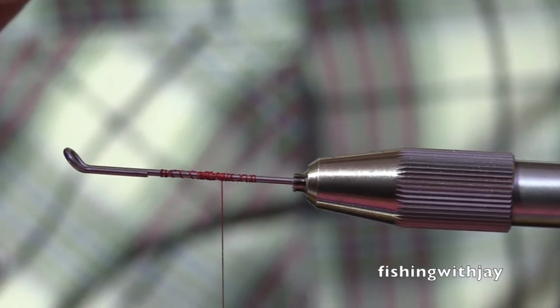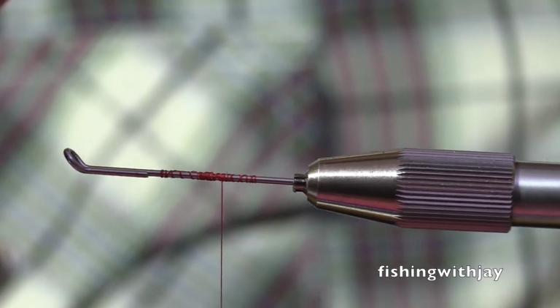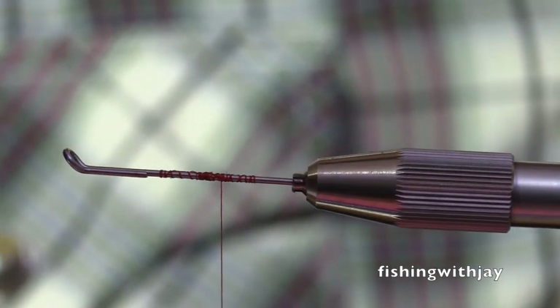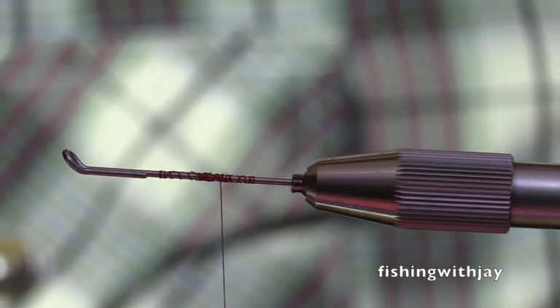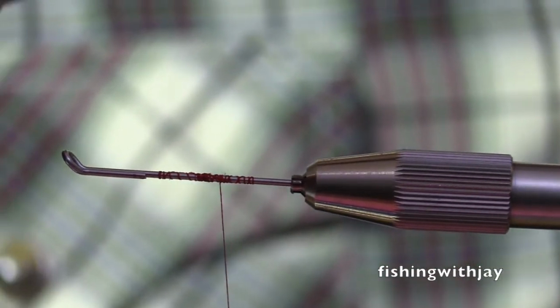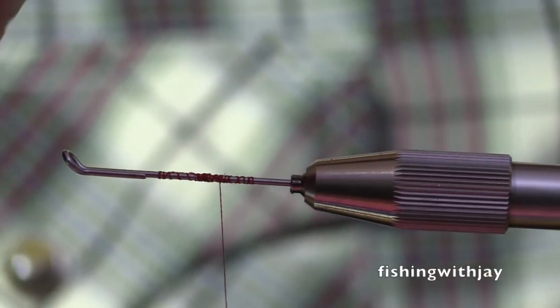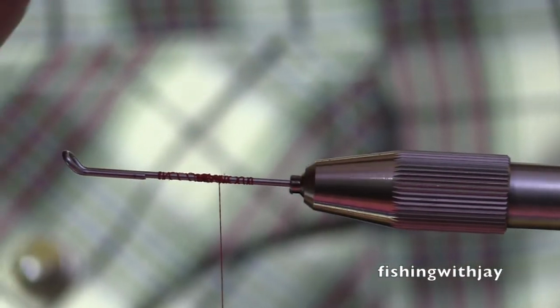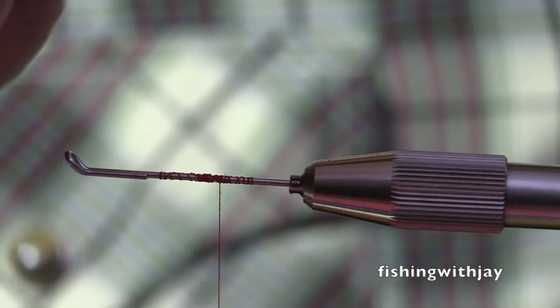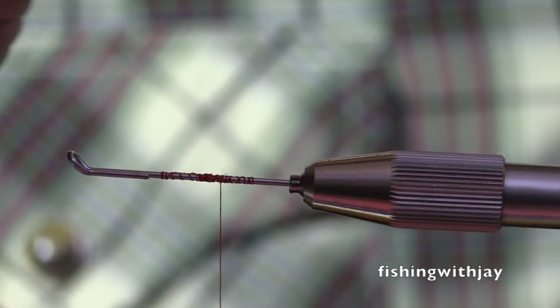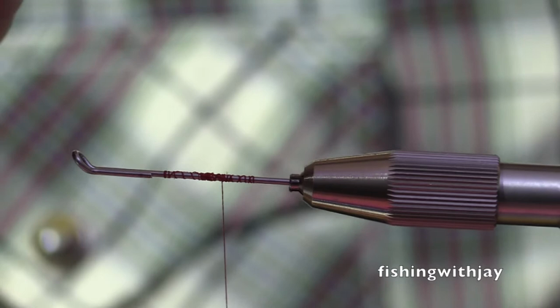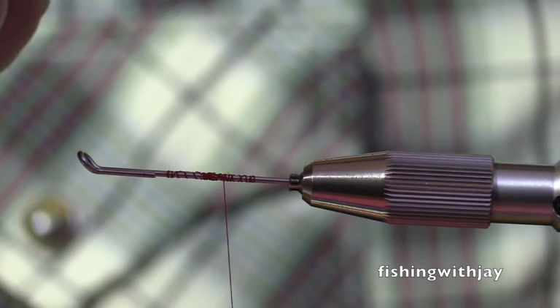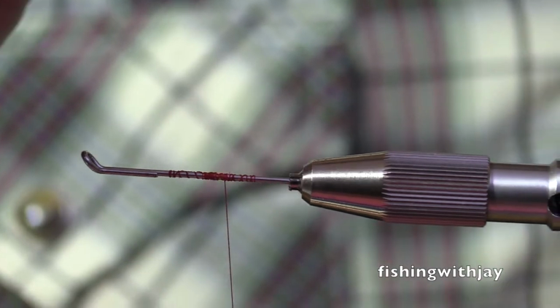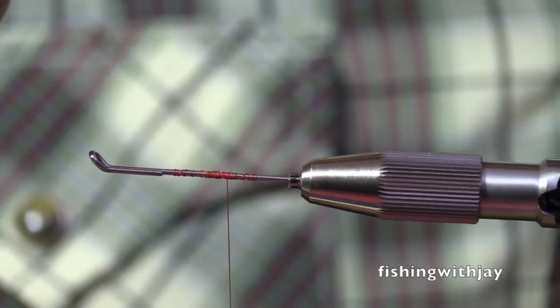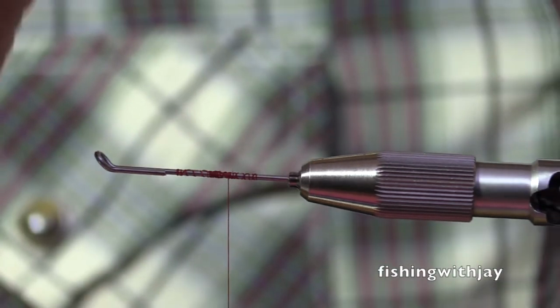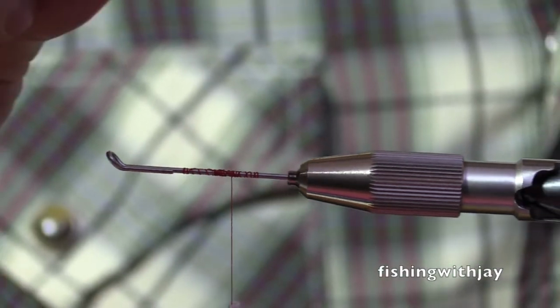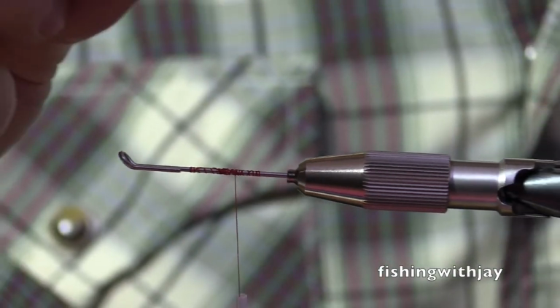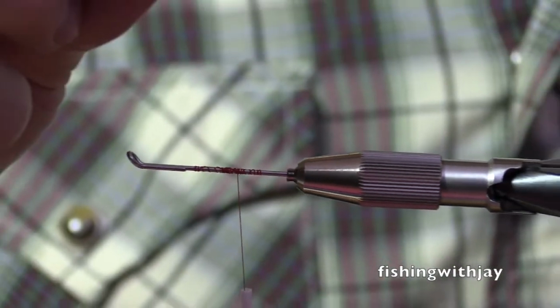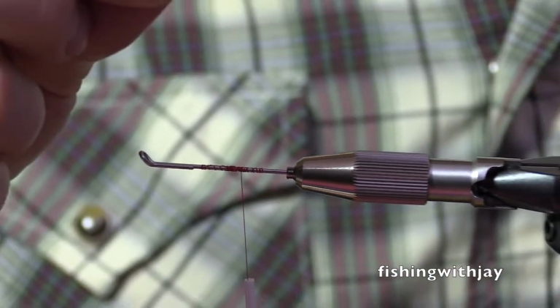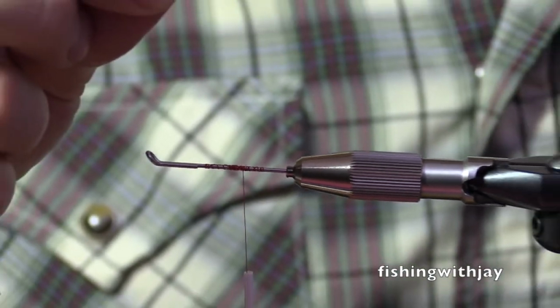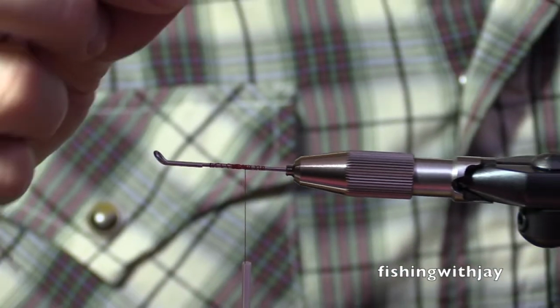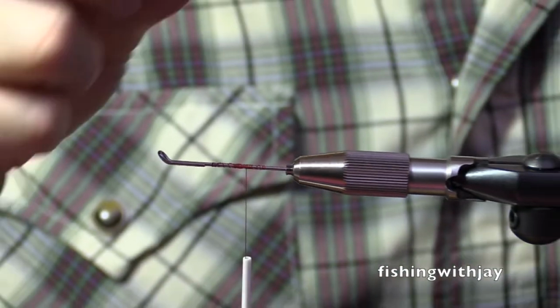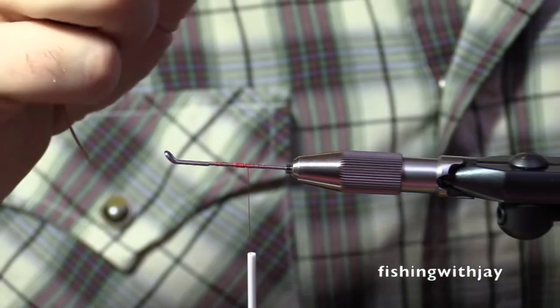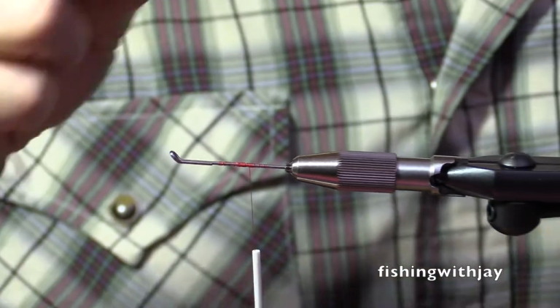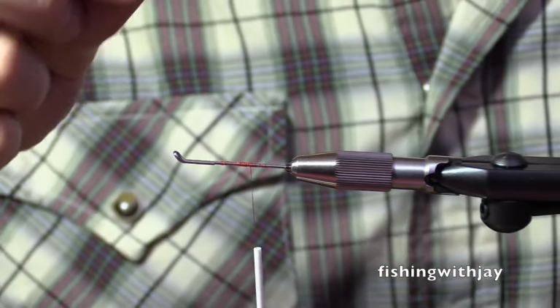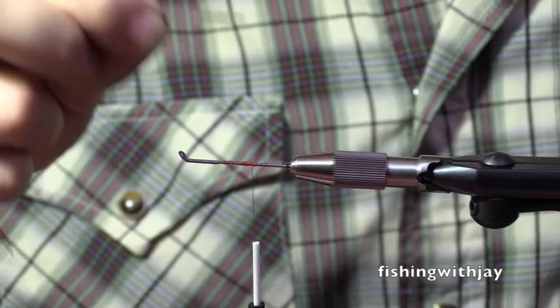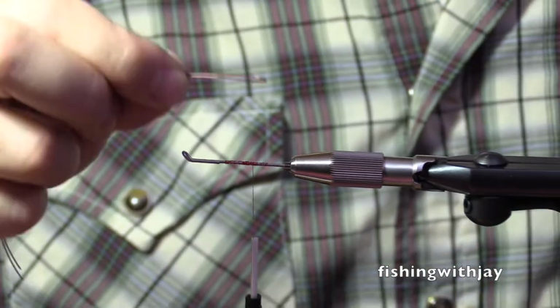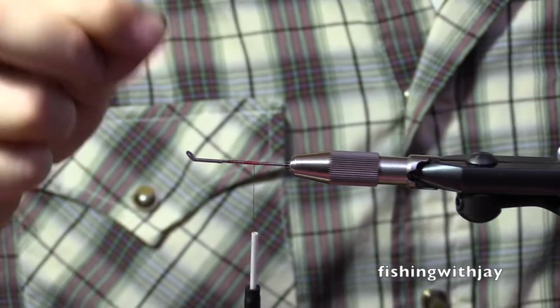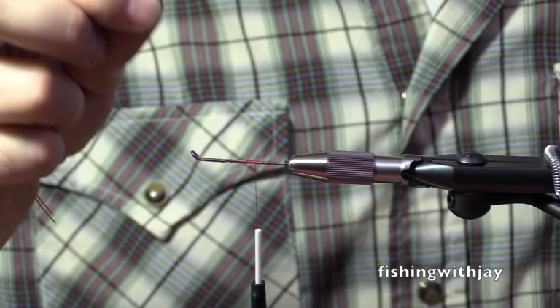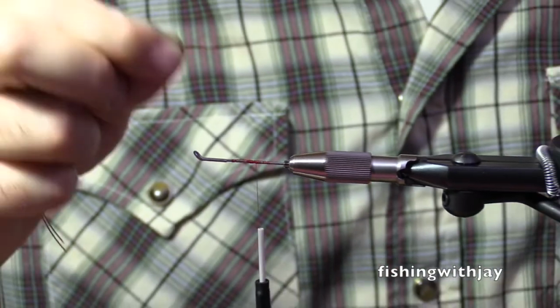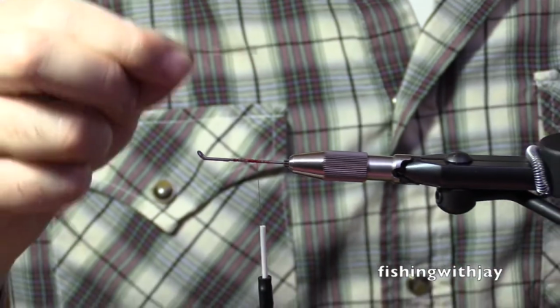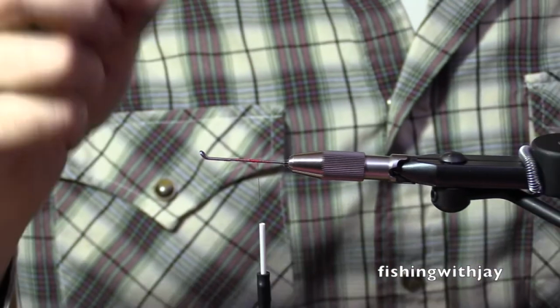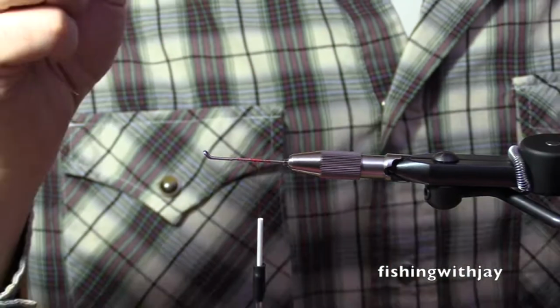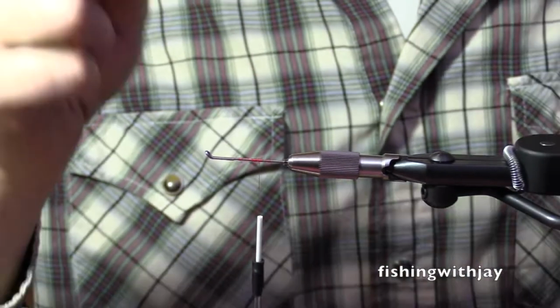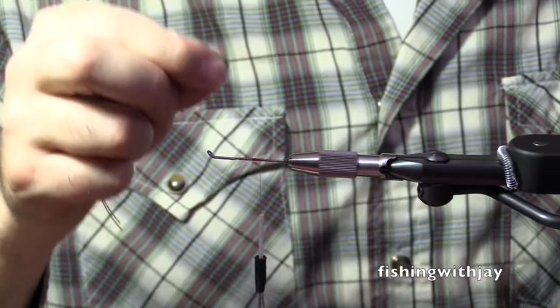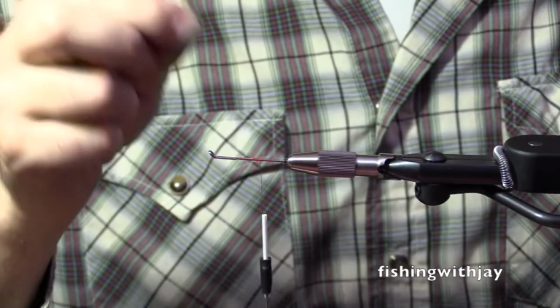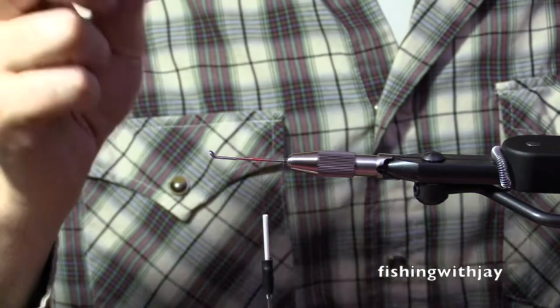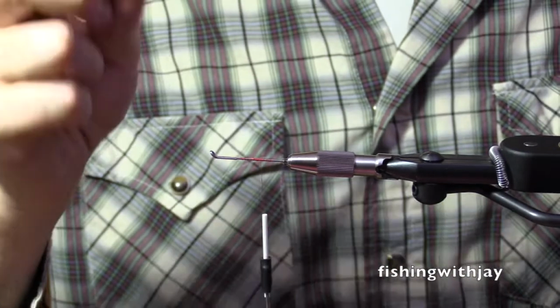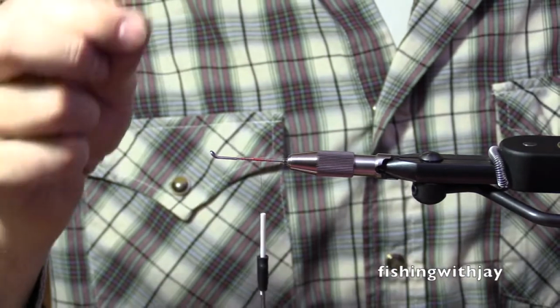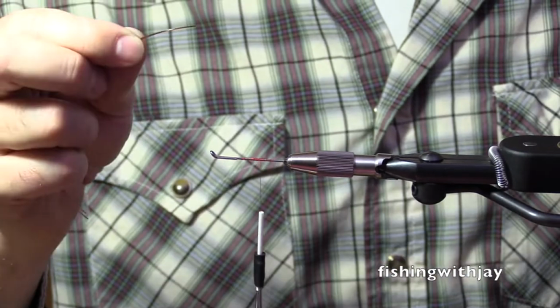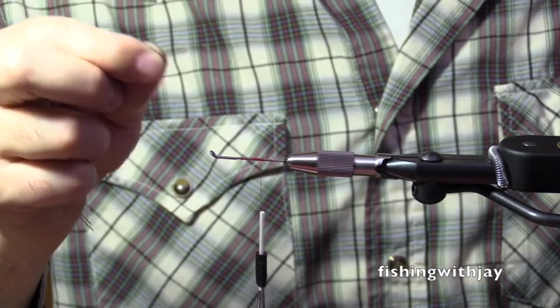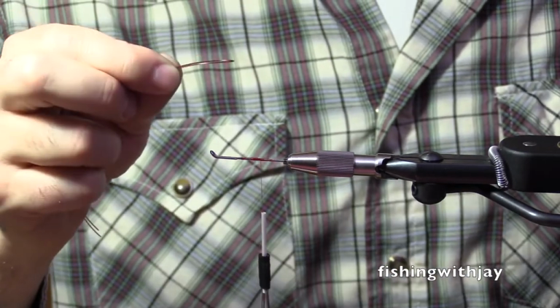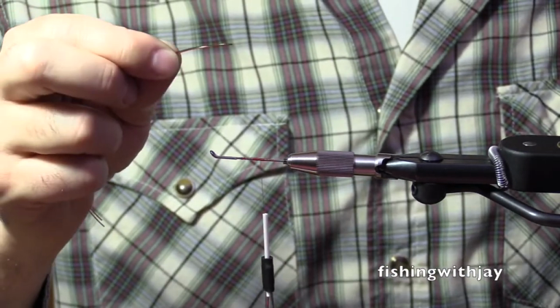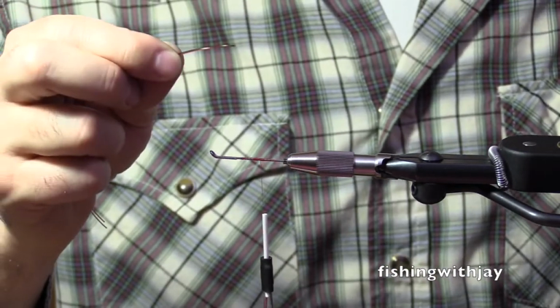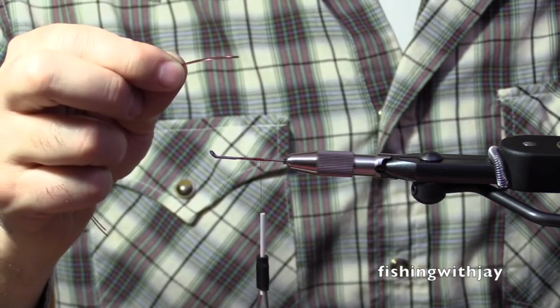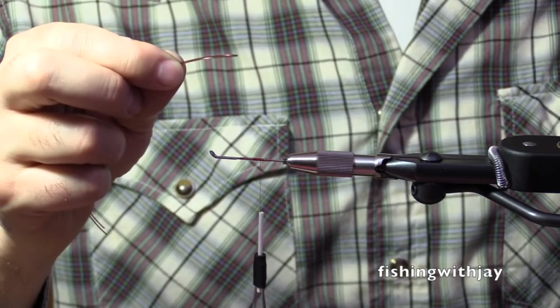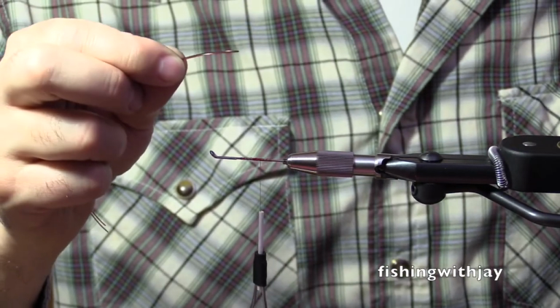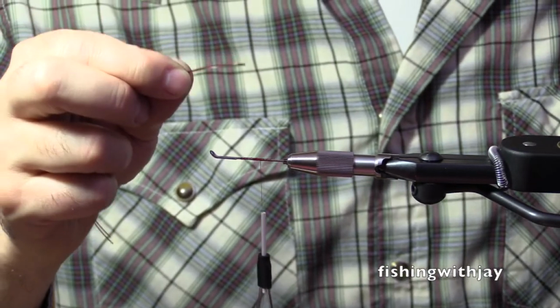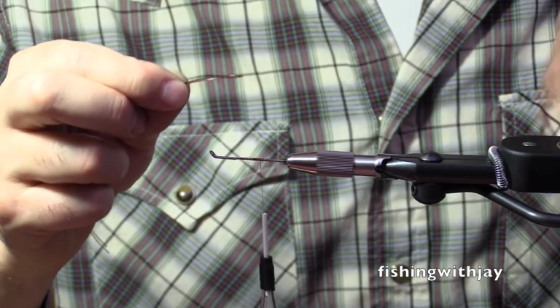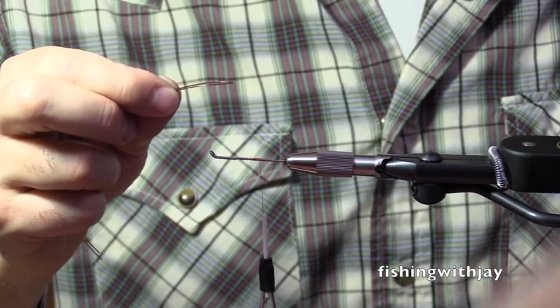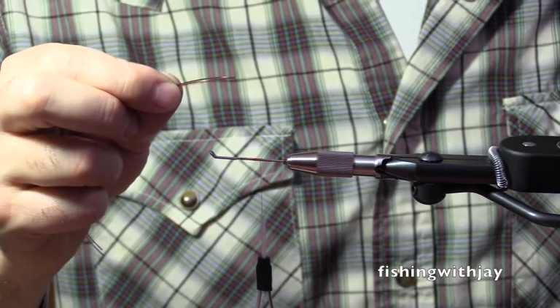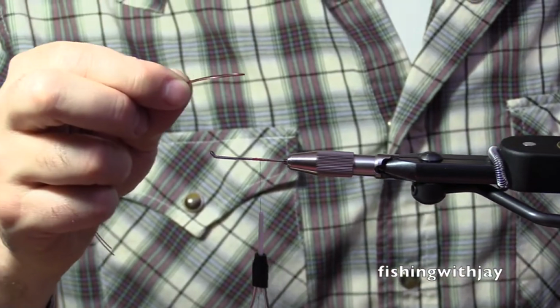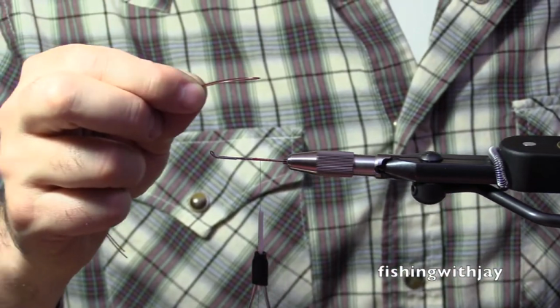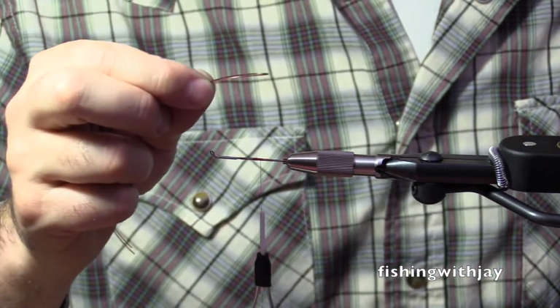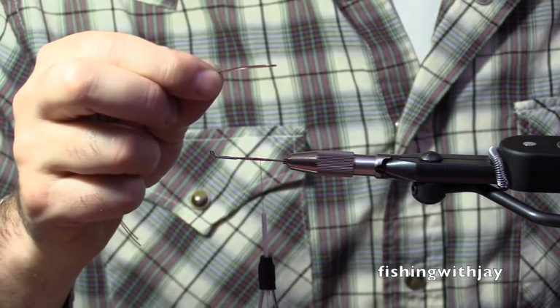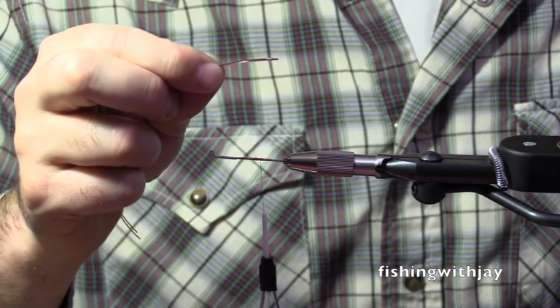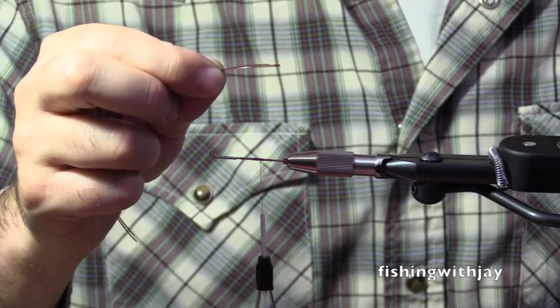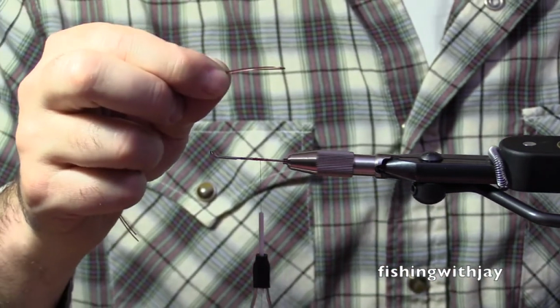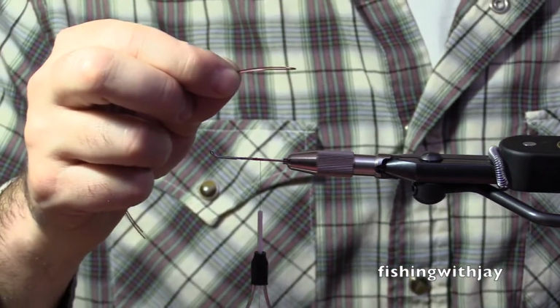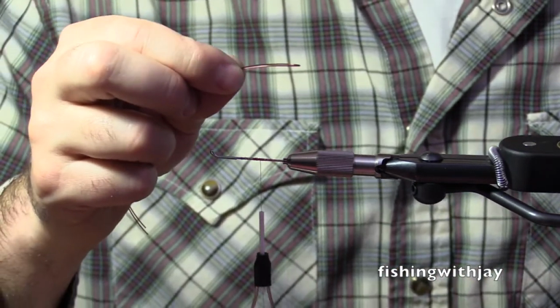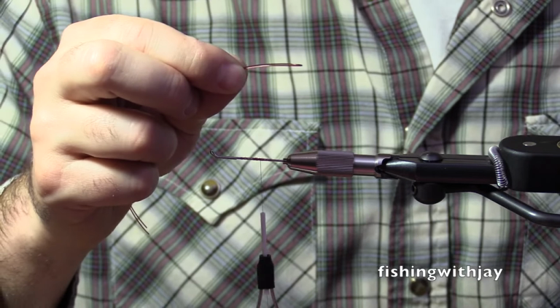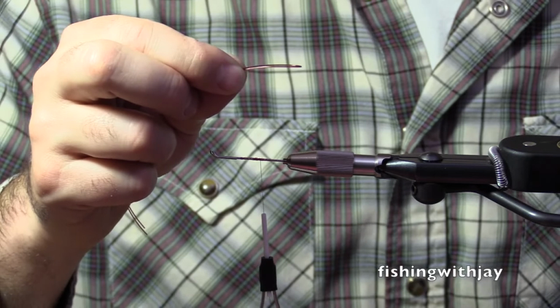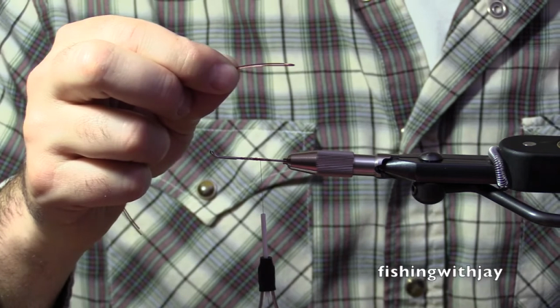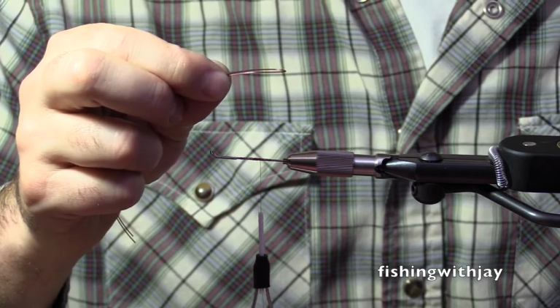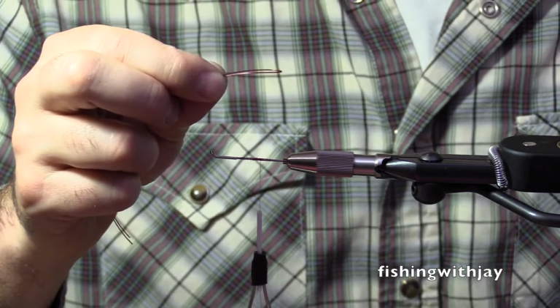The shorter, the stiffer it is. Longer, more floppy — more likely to foul up if you're throwing tailing loops and things like that.